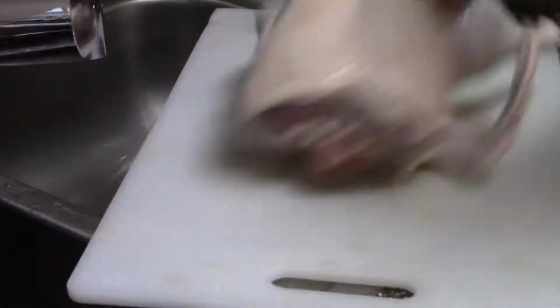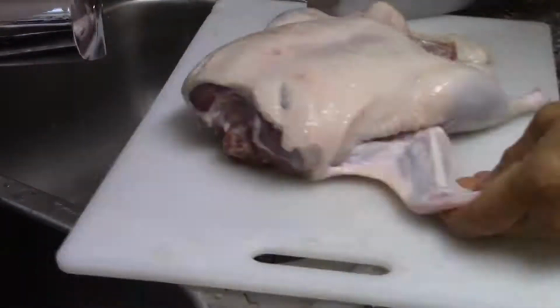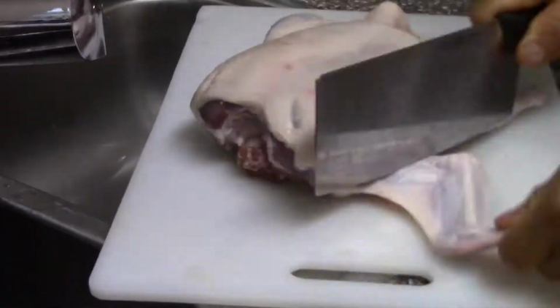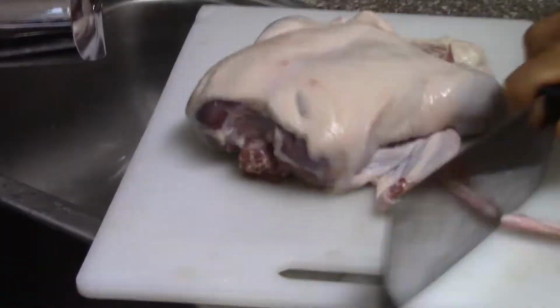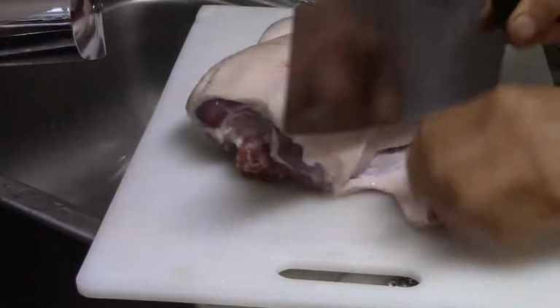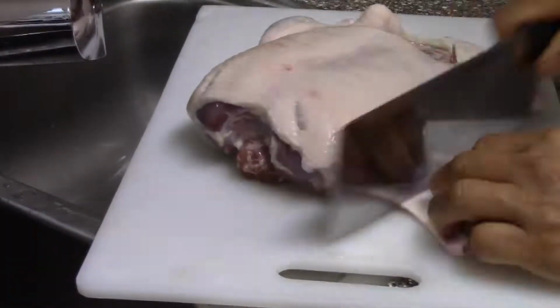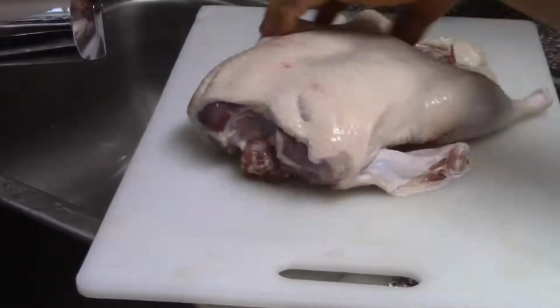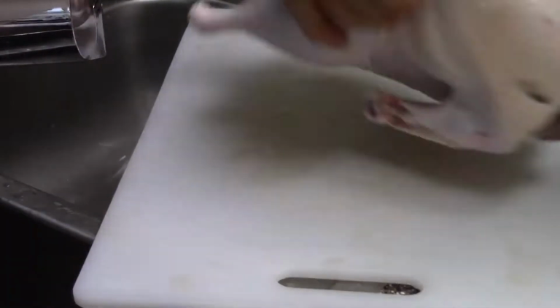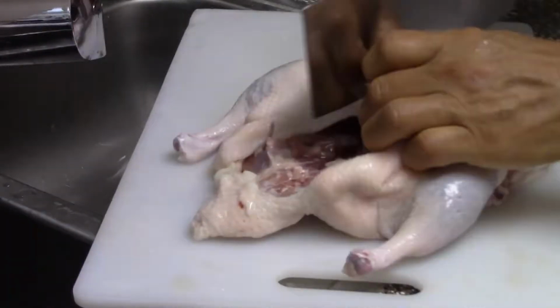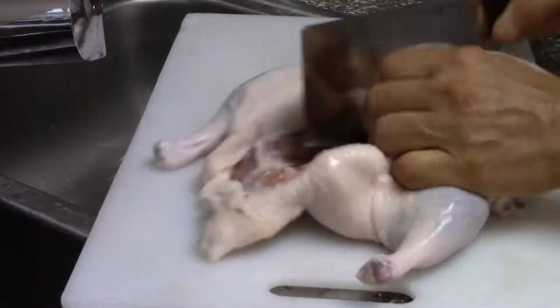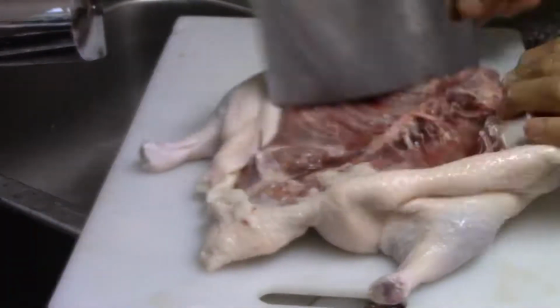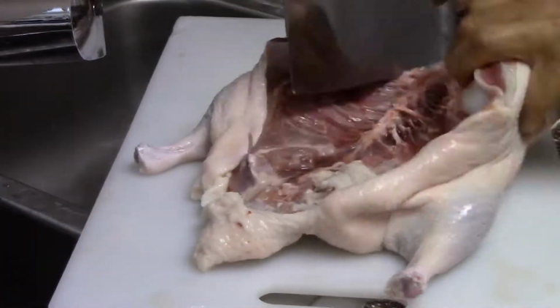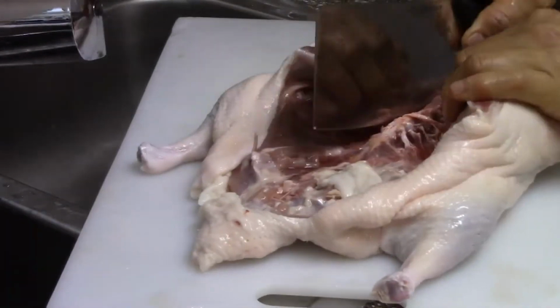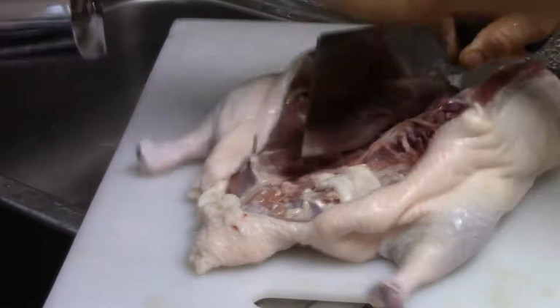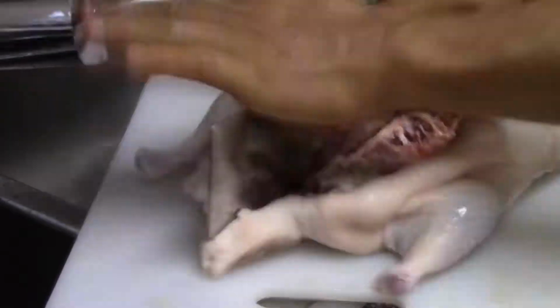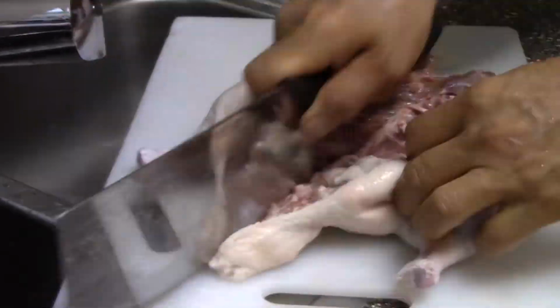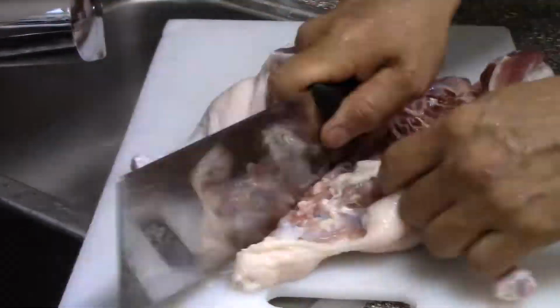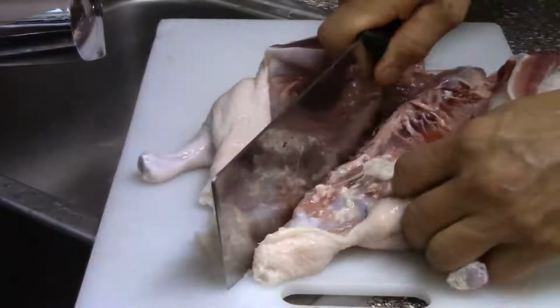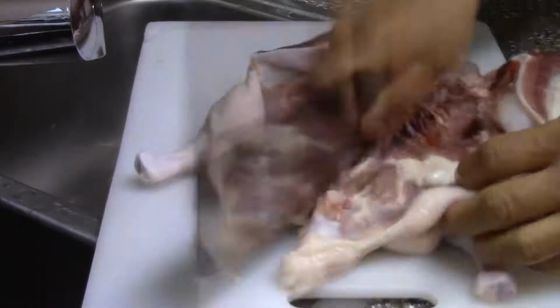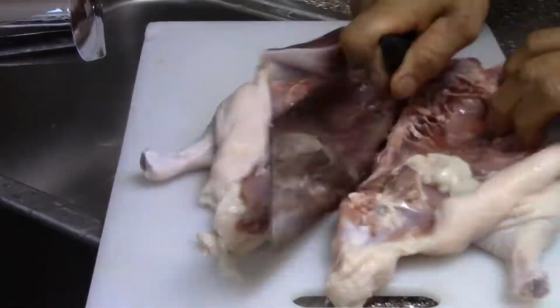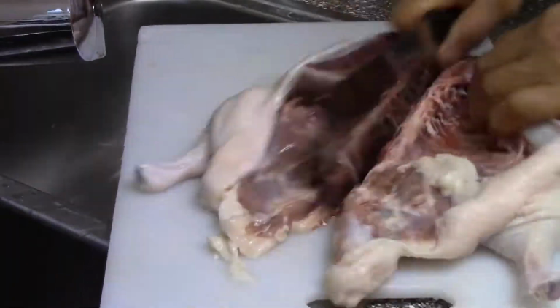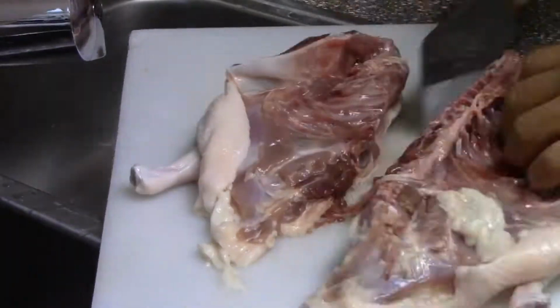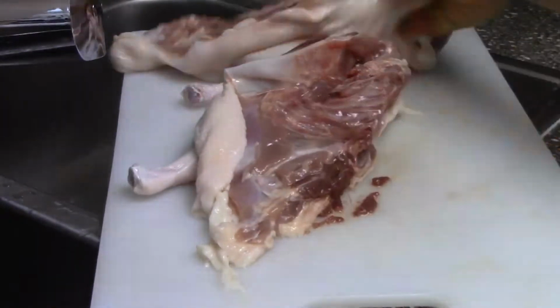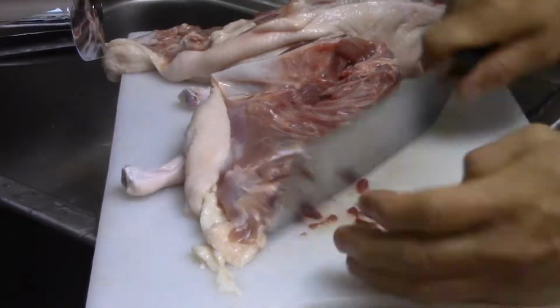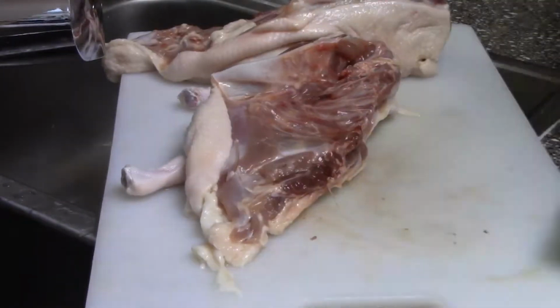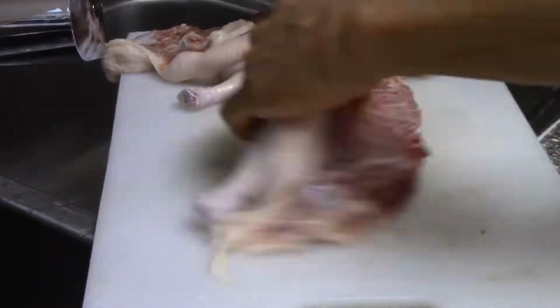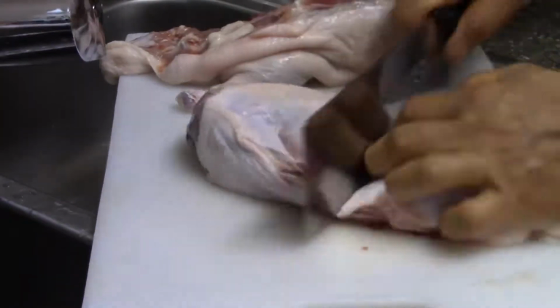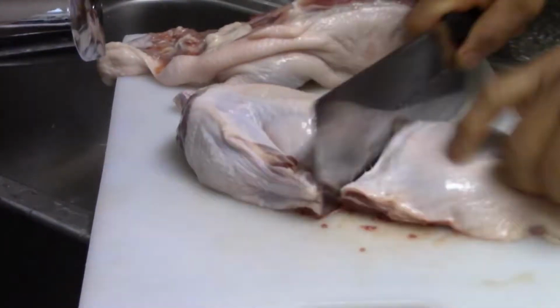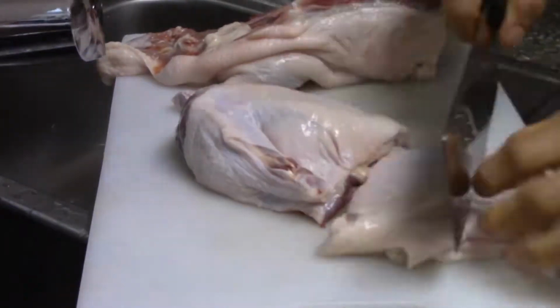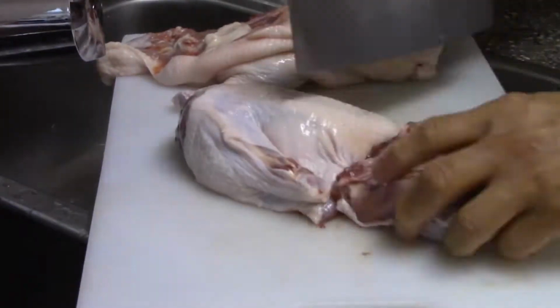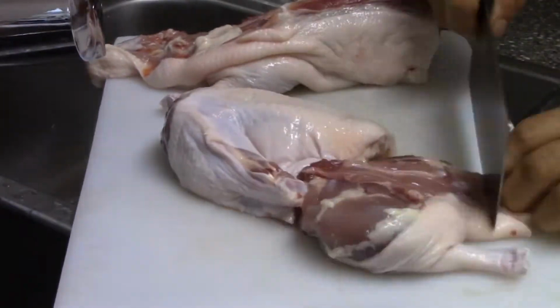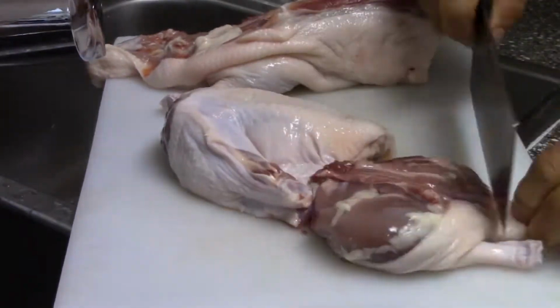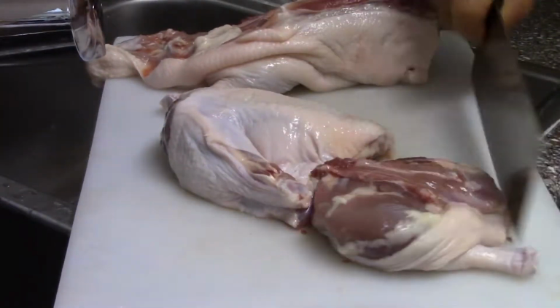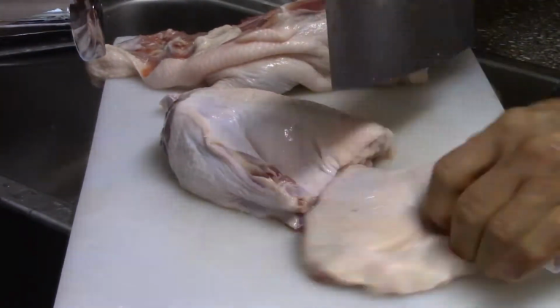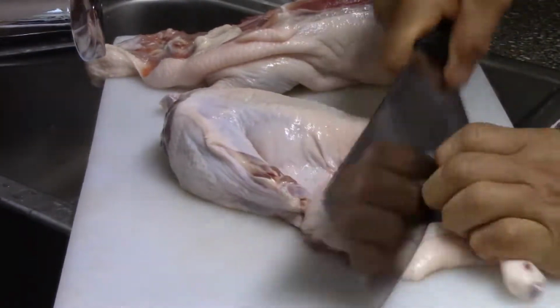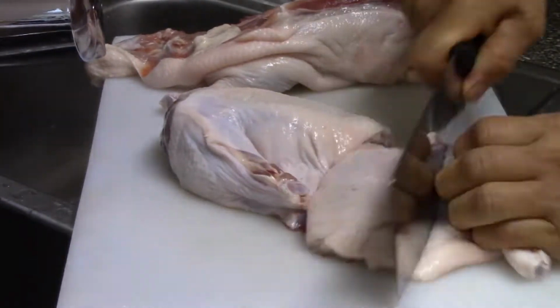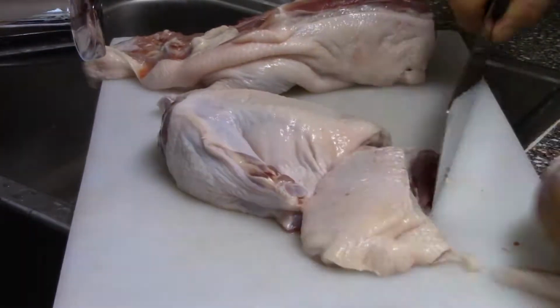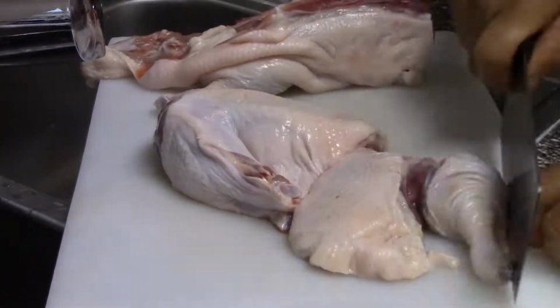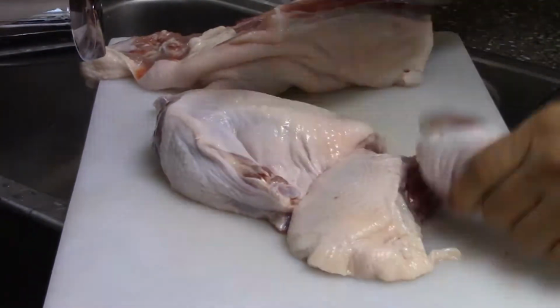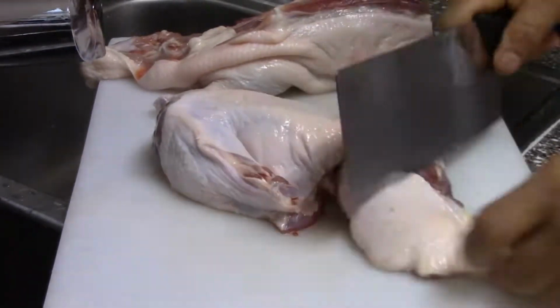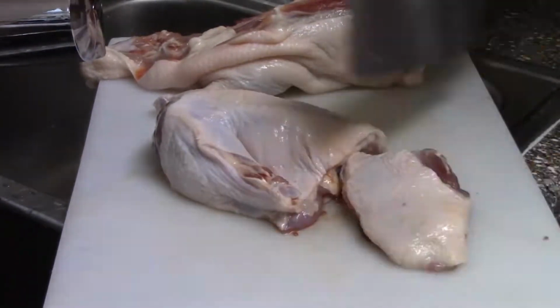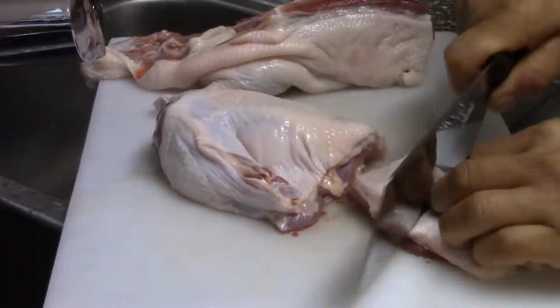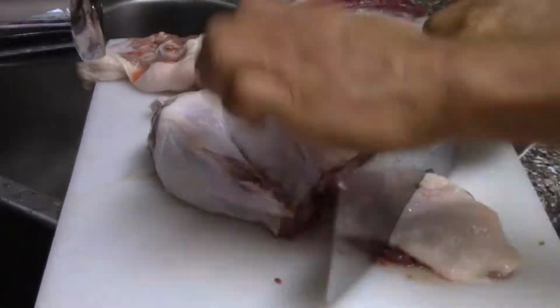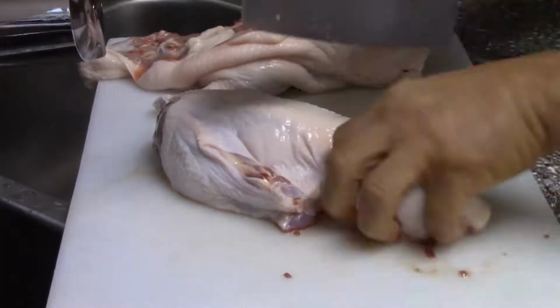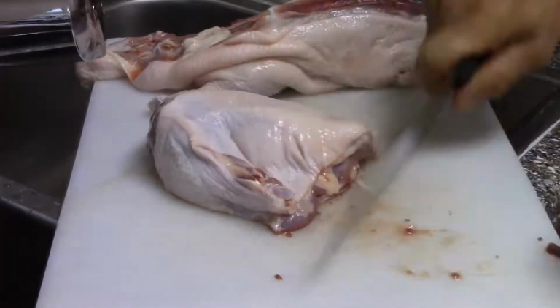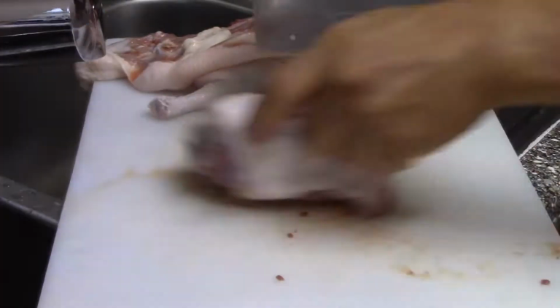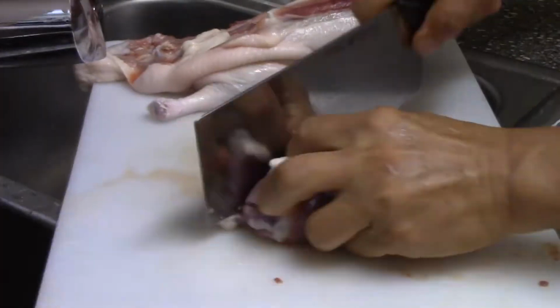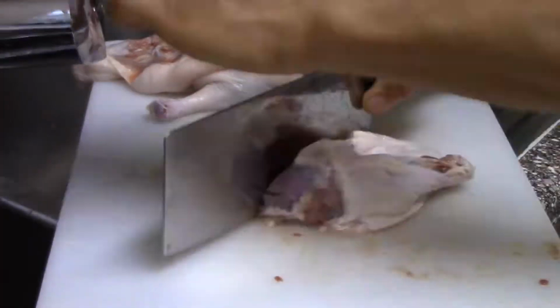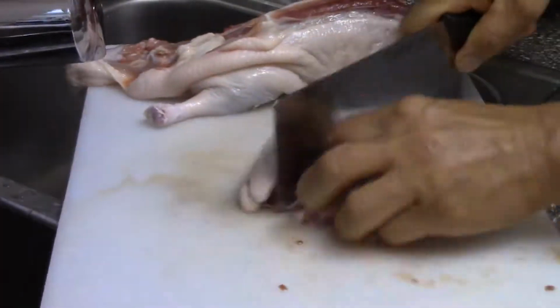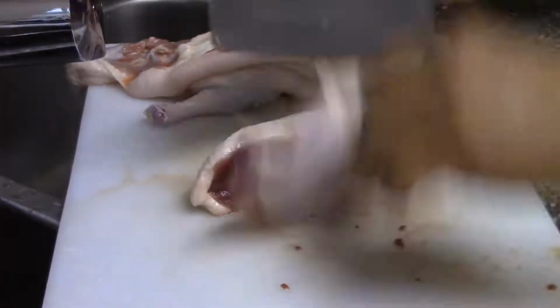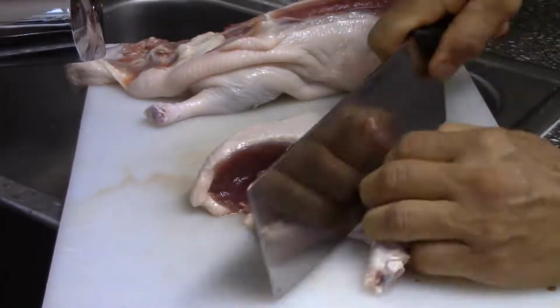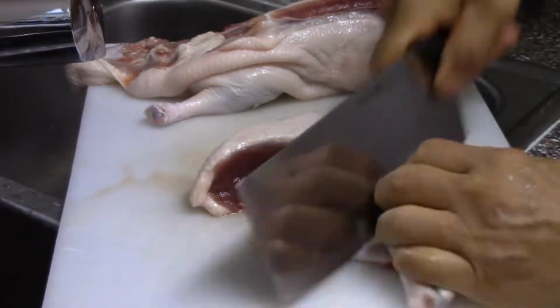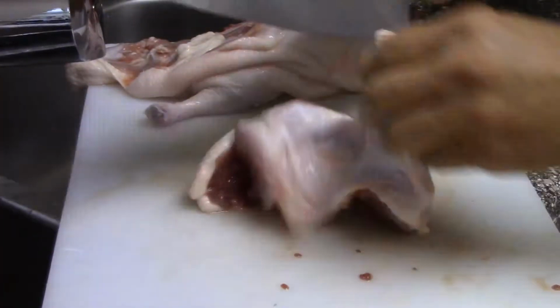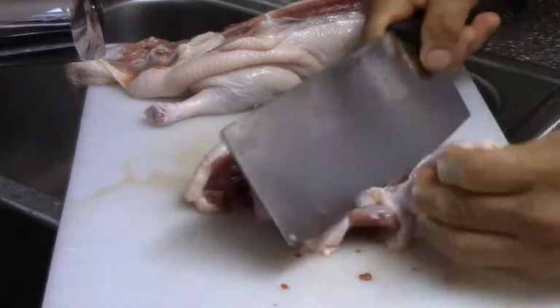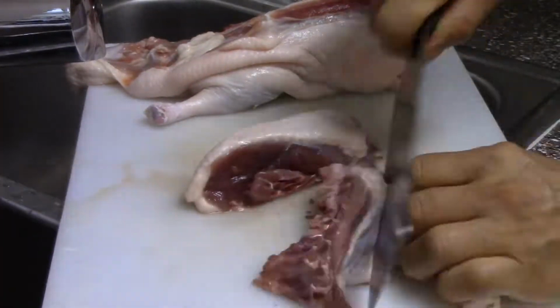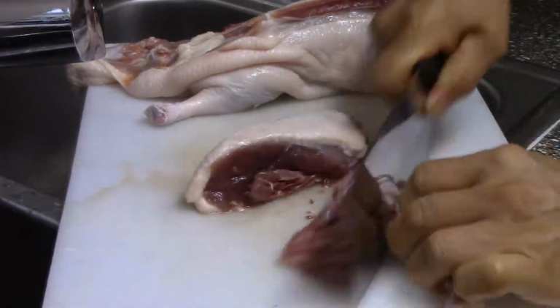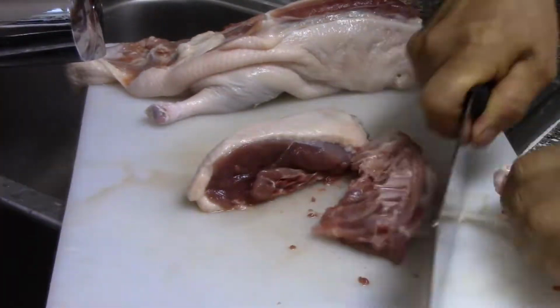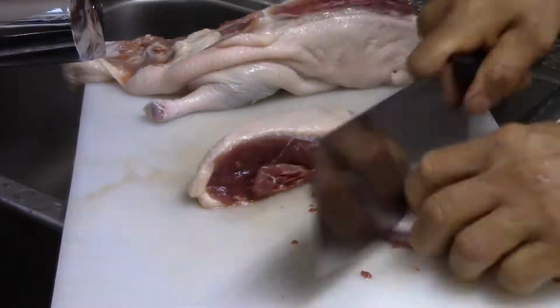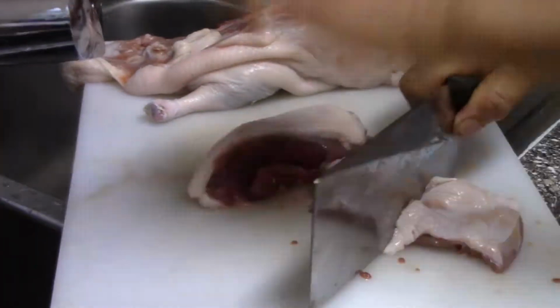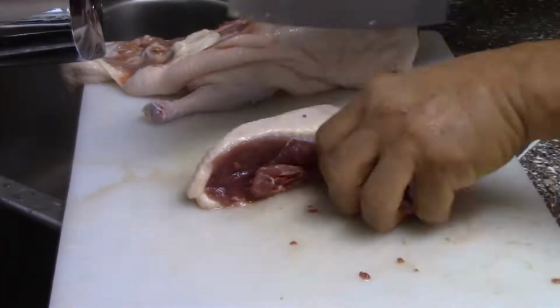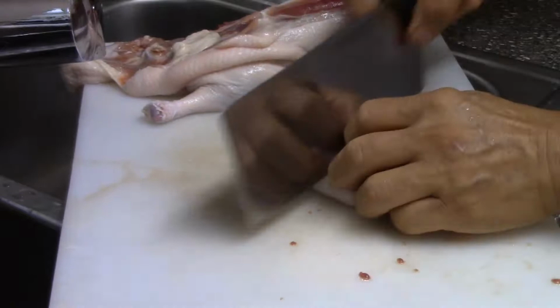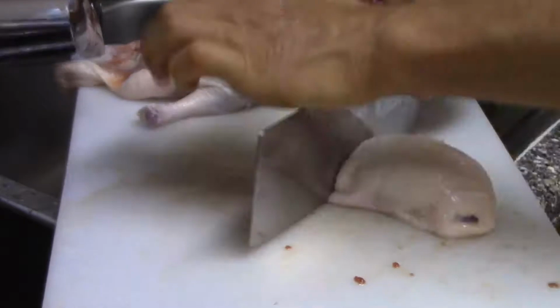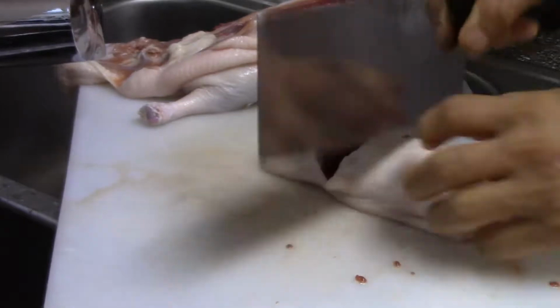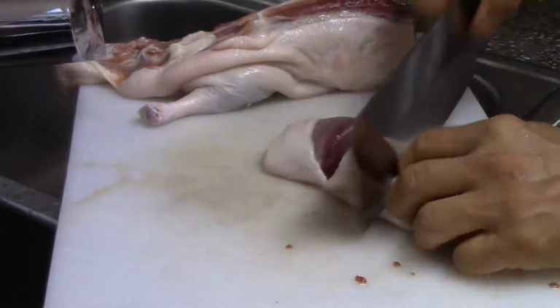We're going to first cut up the duck, chop it to pieces, then we're going to boil it.